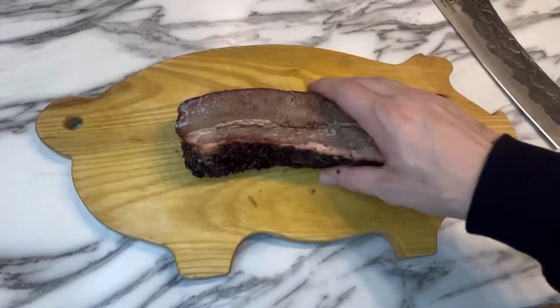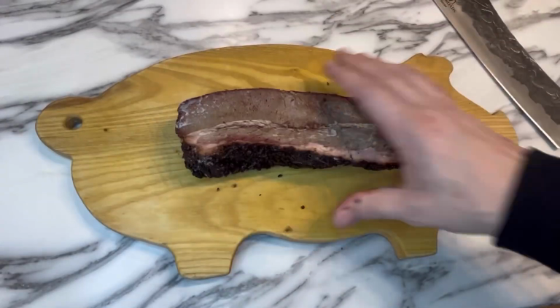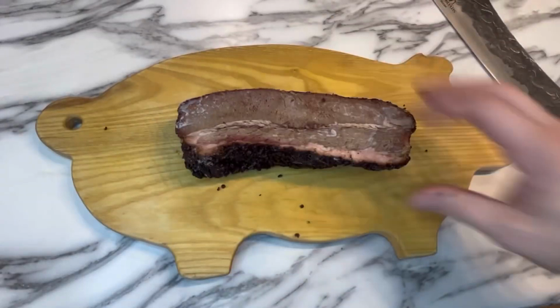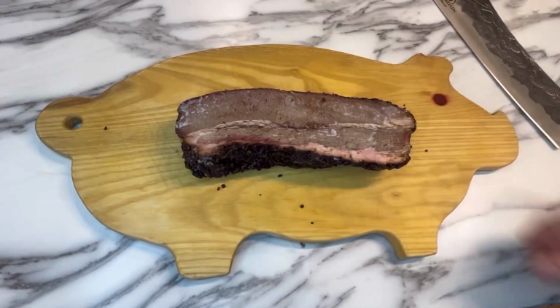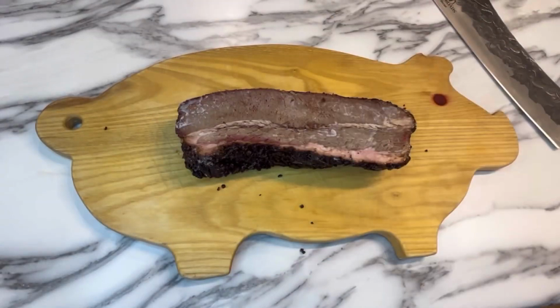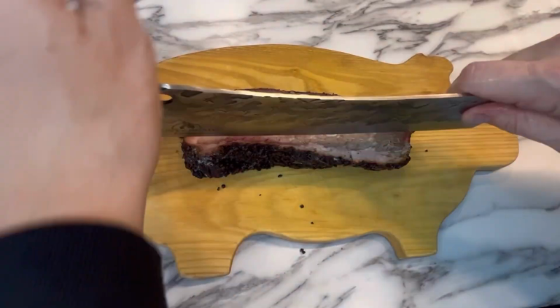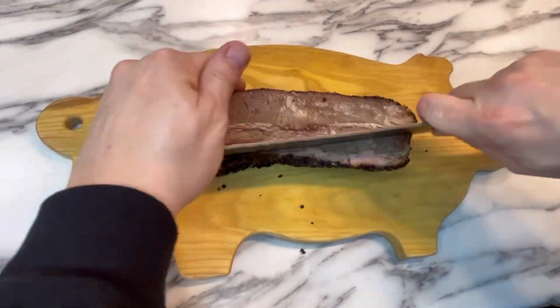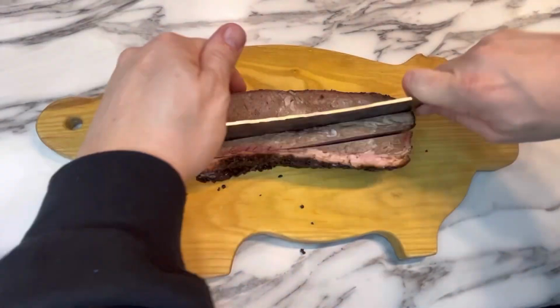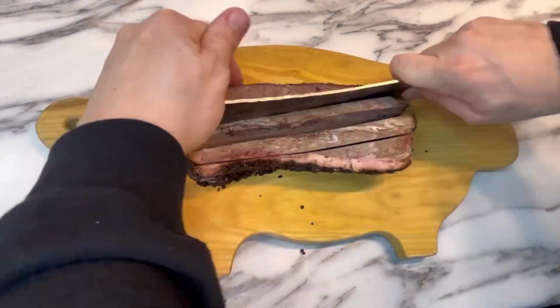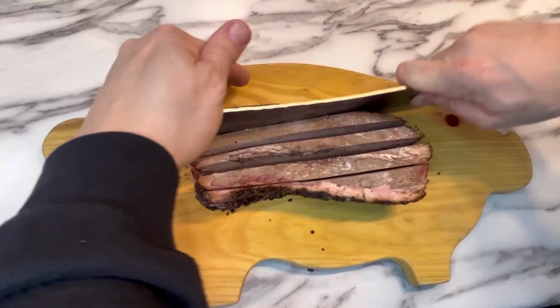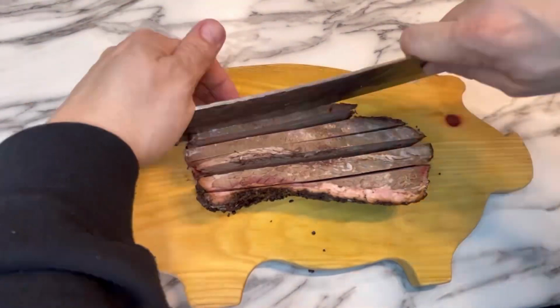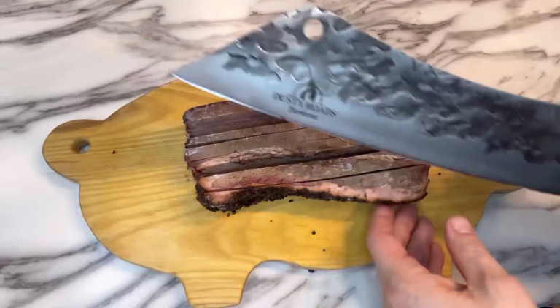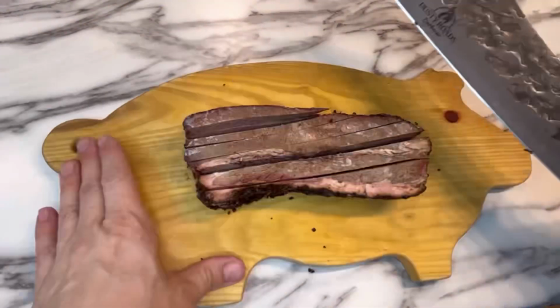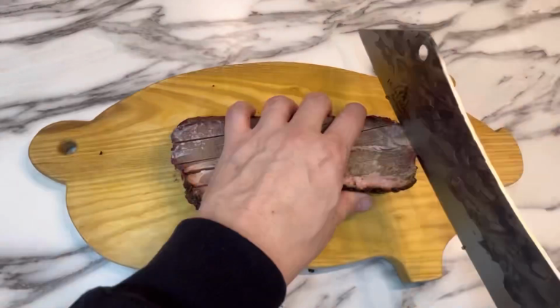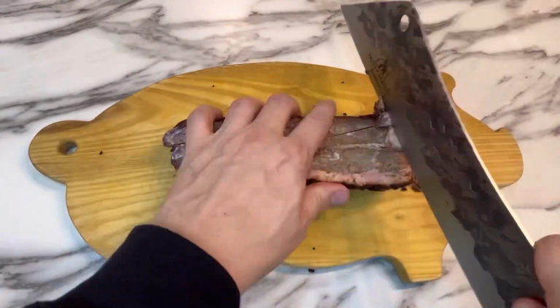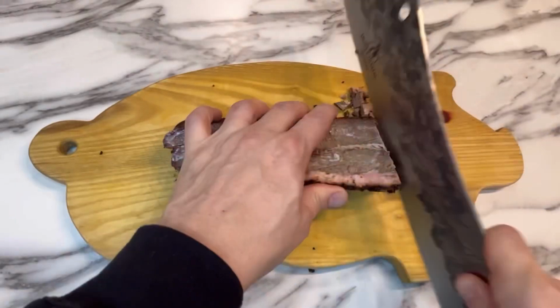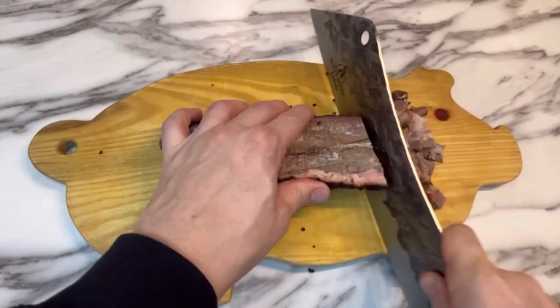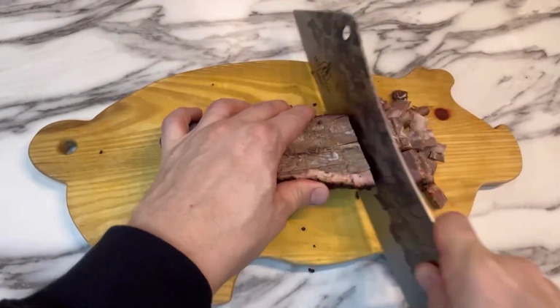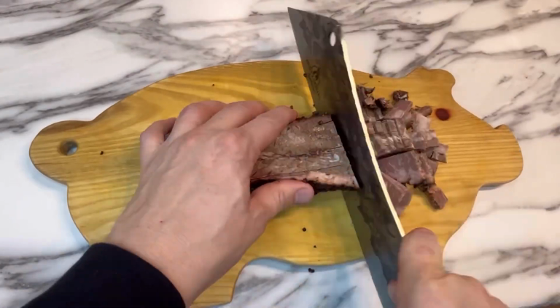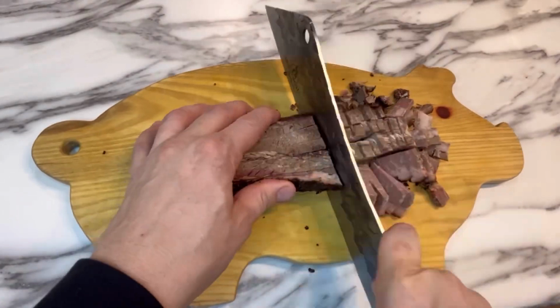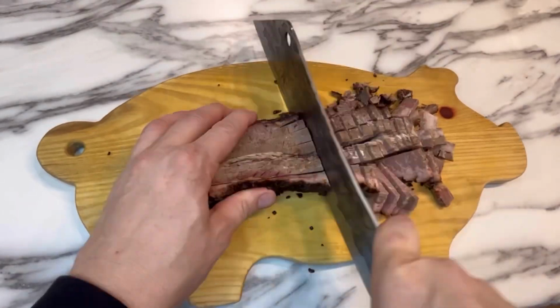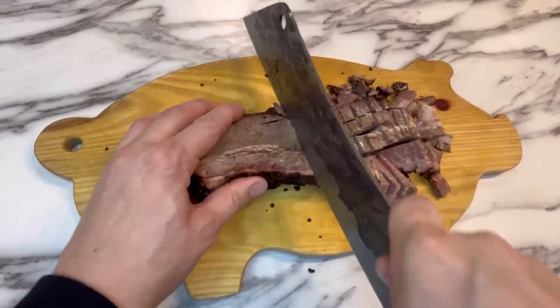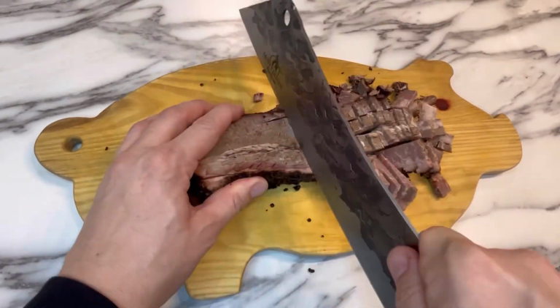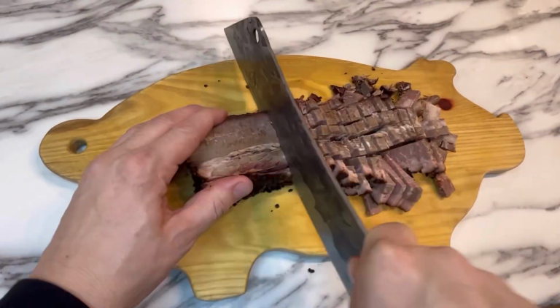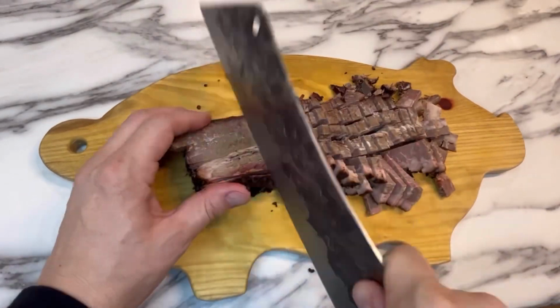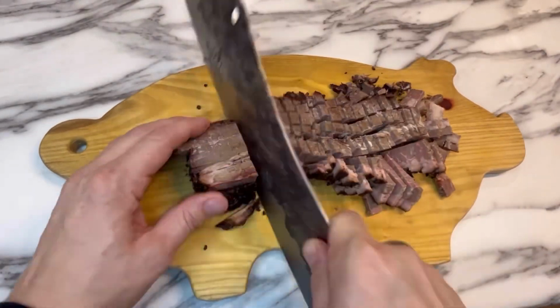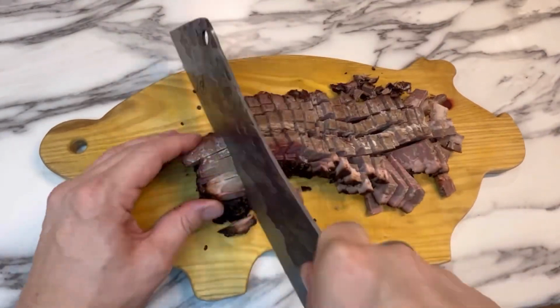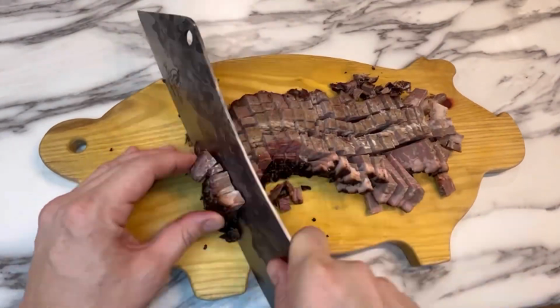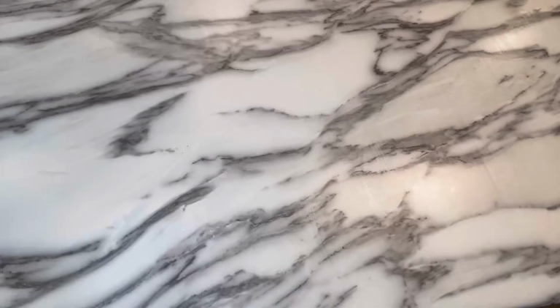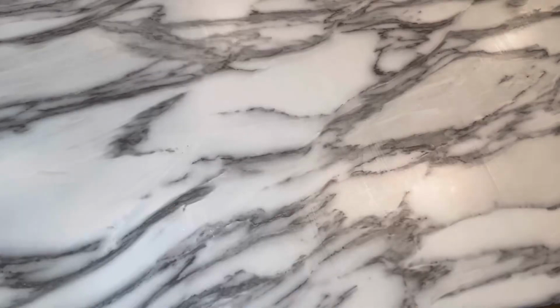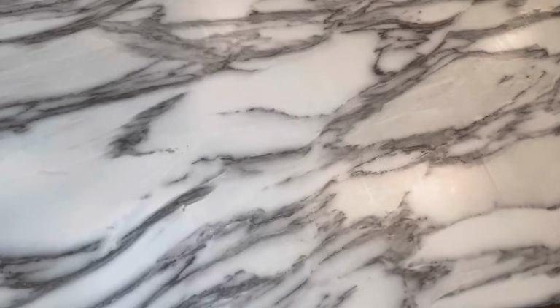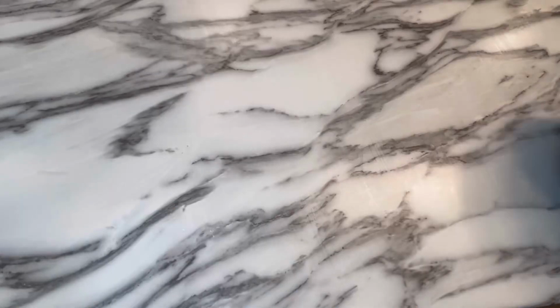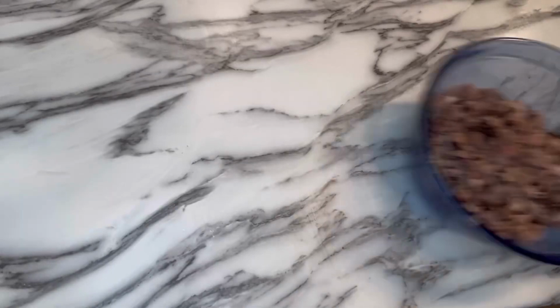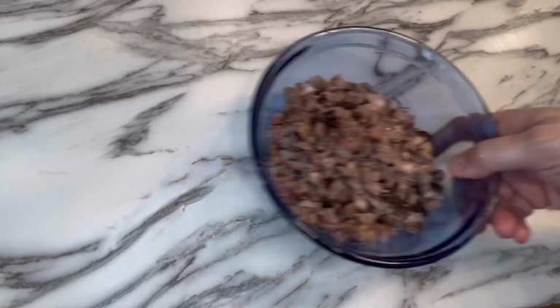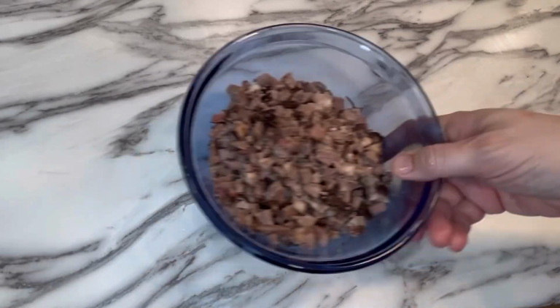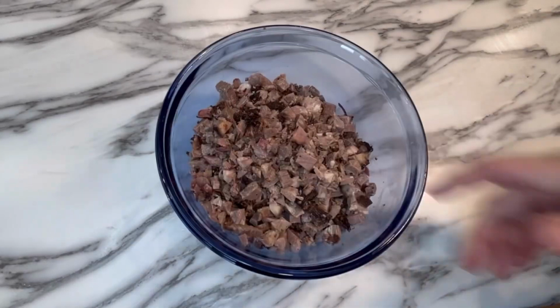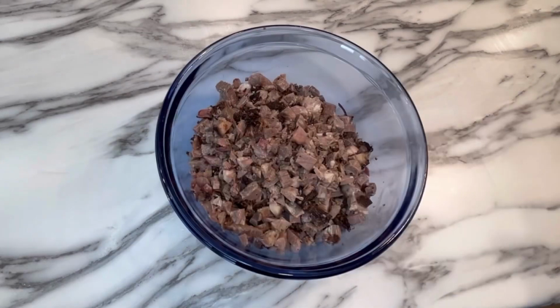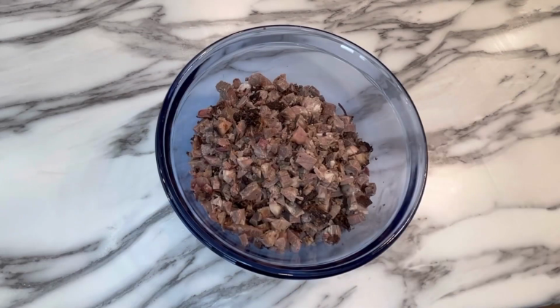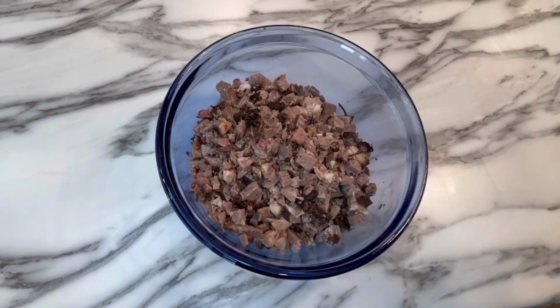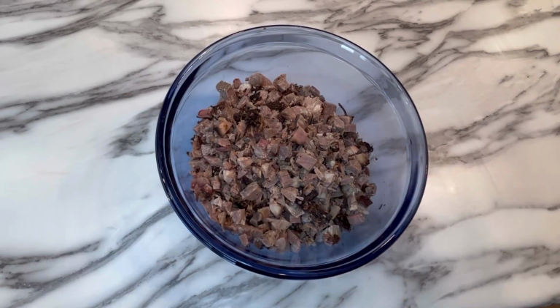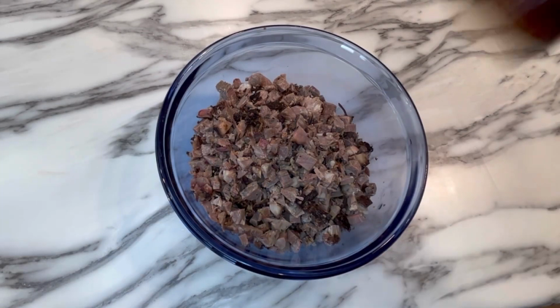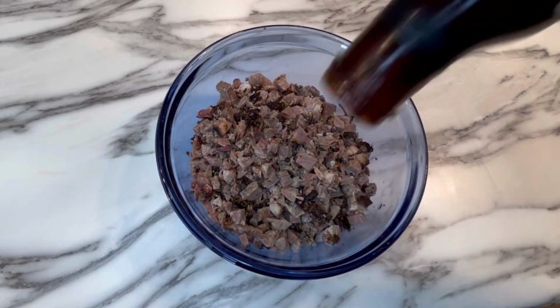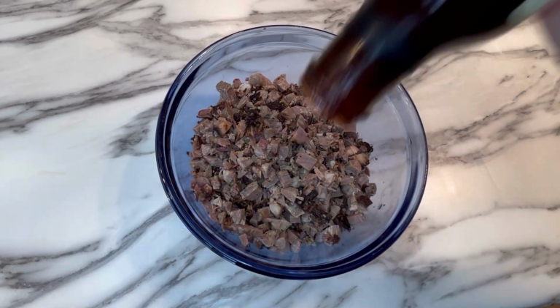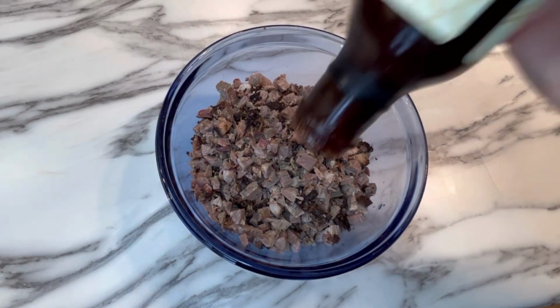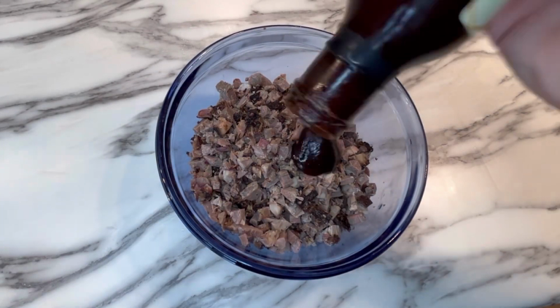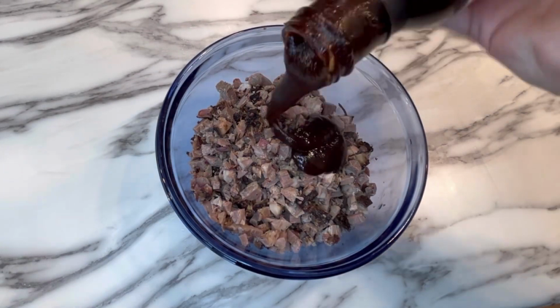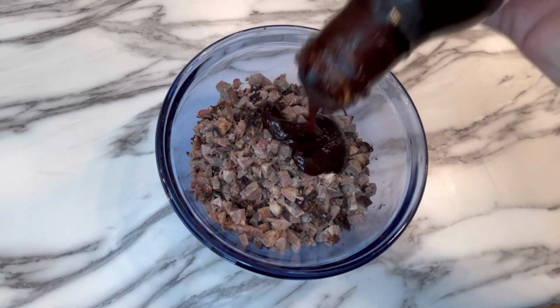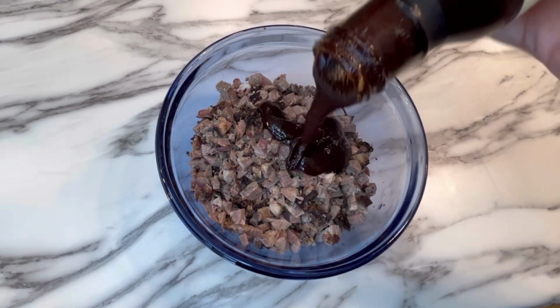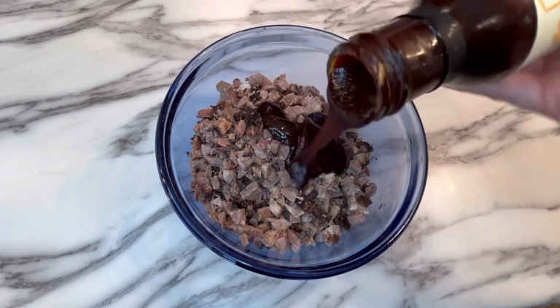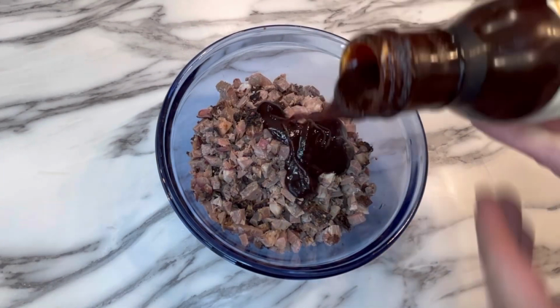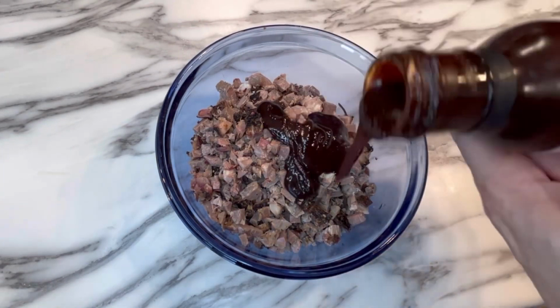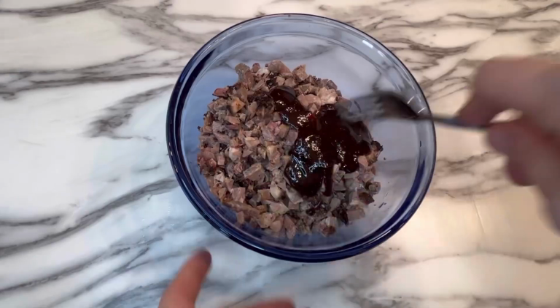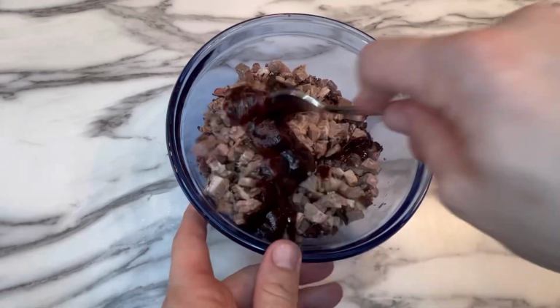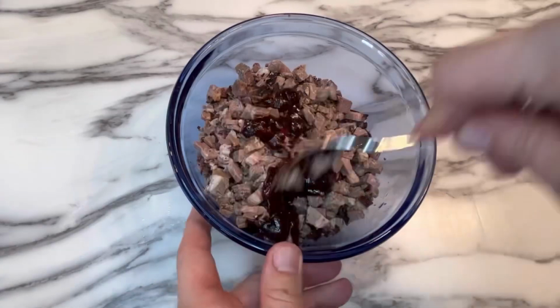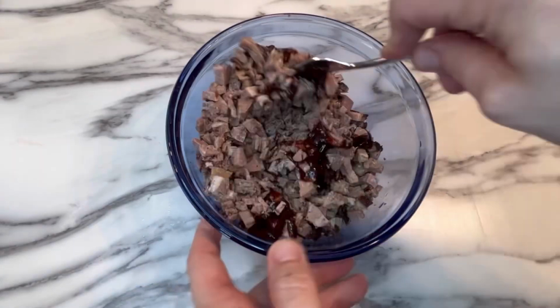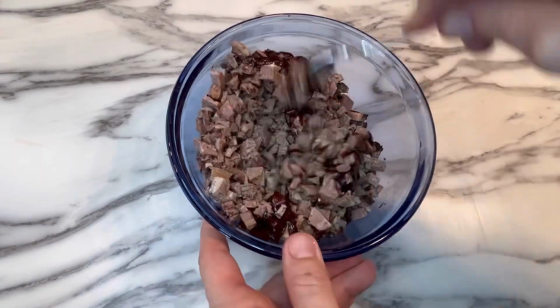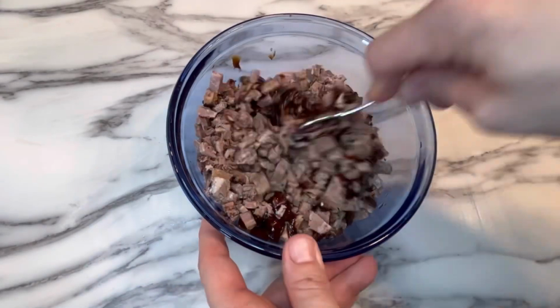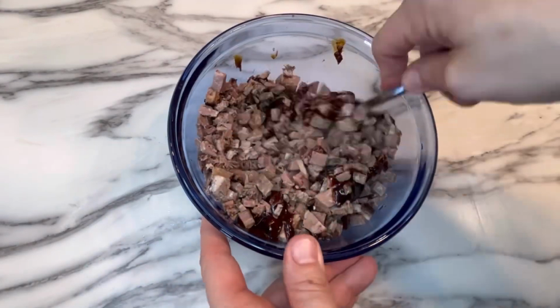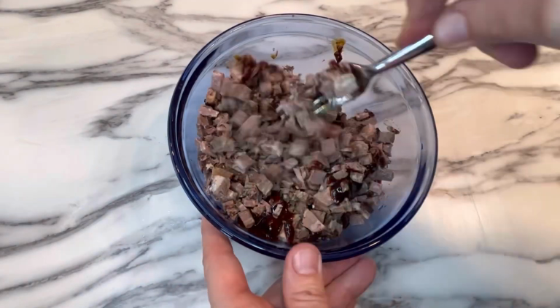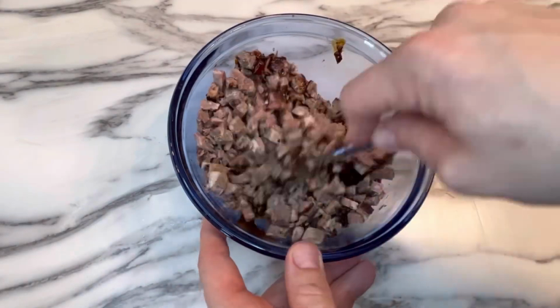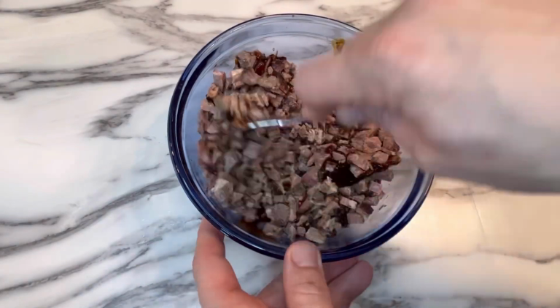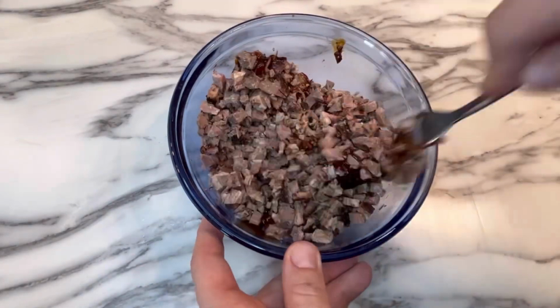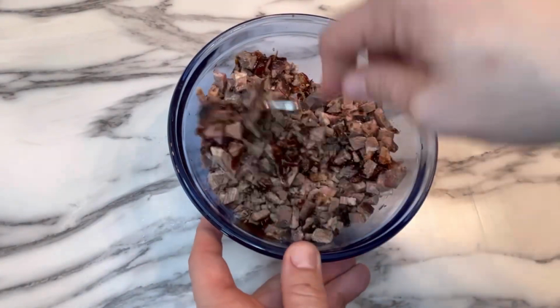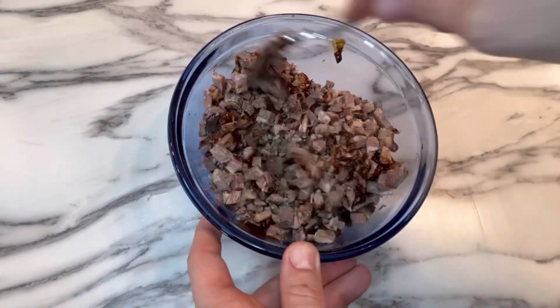While that dough is rising, we're going to chop up some day-old brisket and then just mix it together with some favorite barbecue sauce.